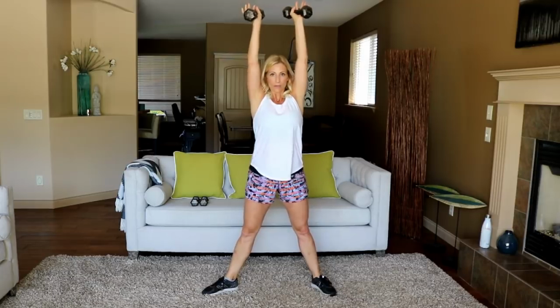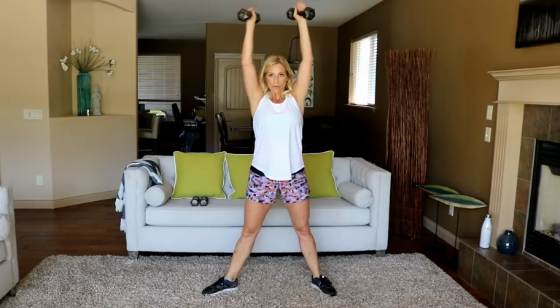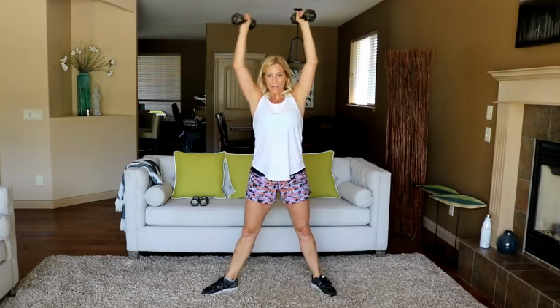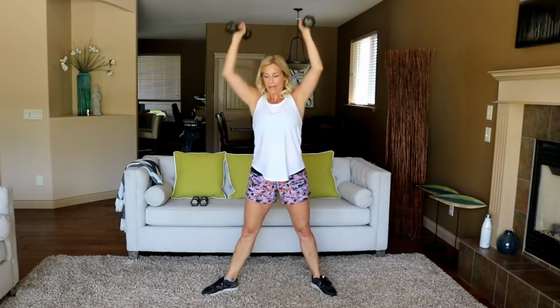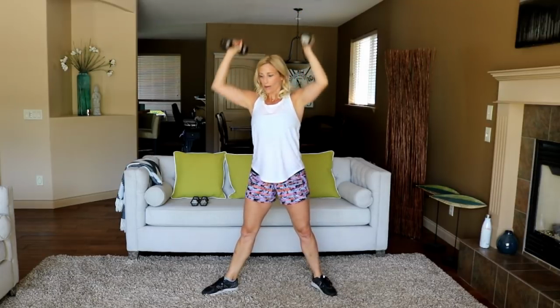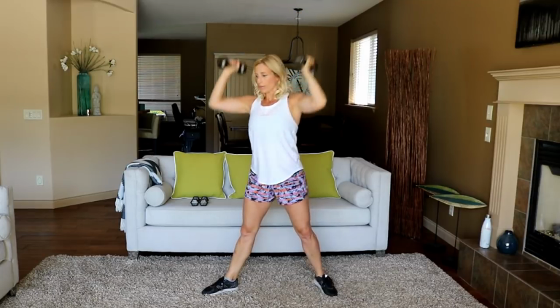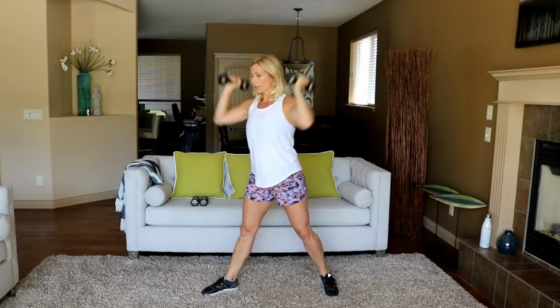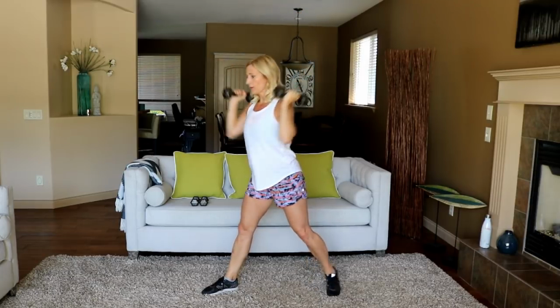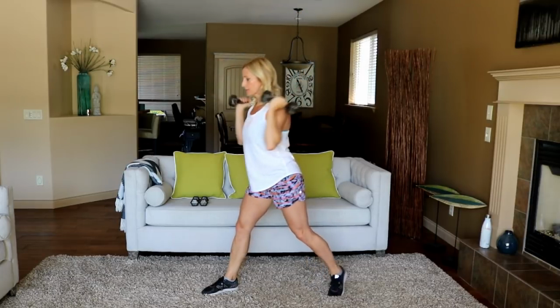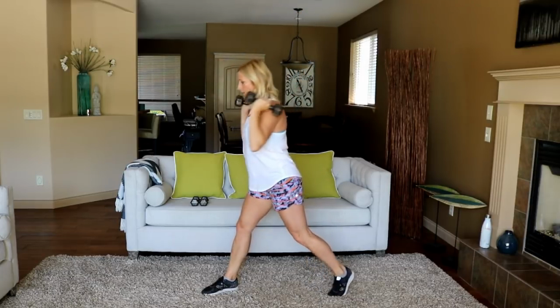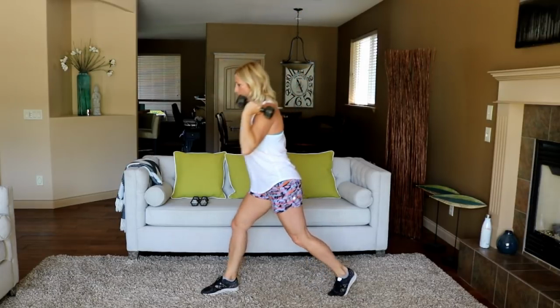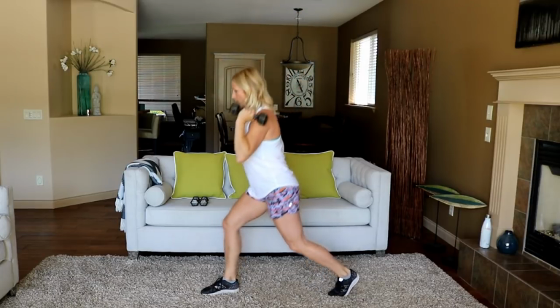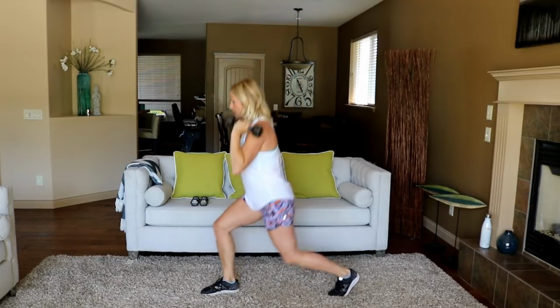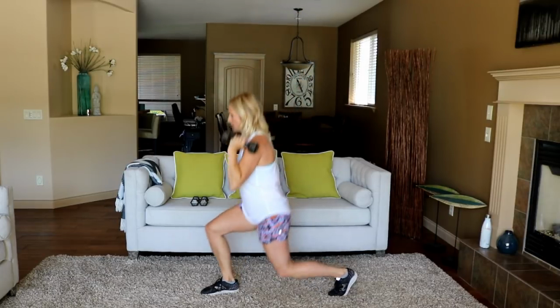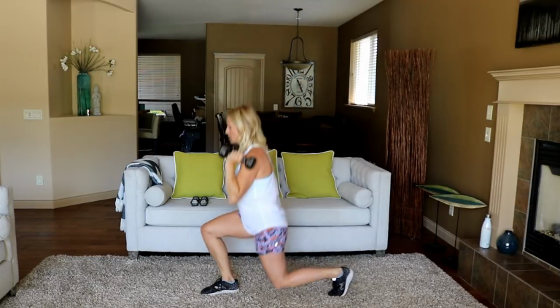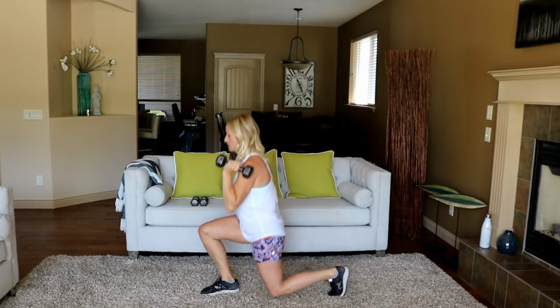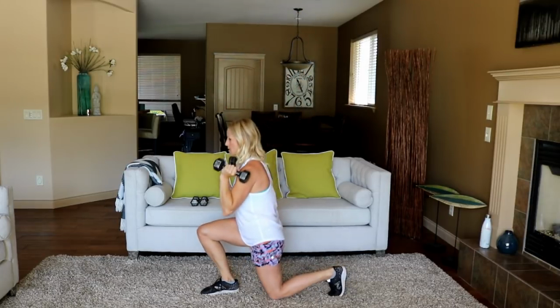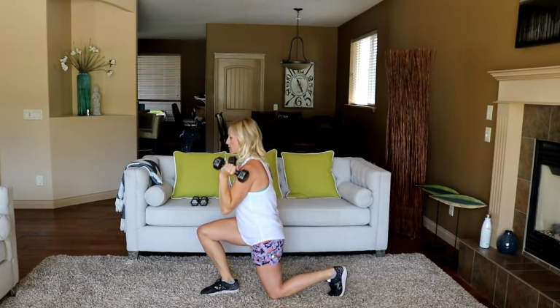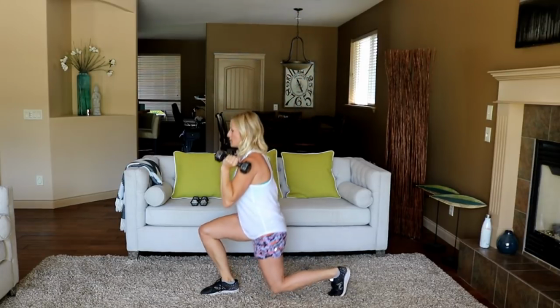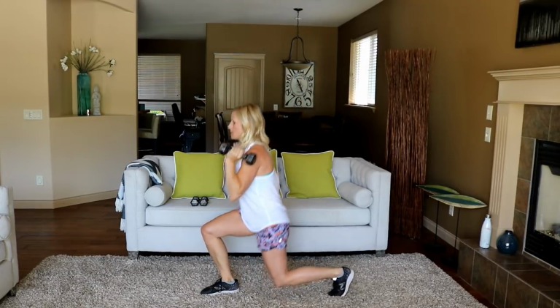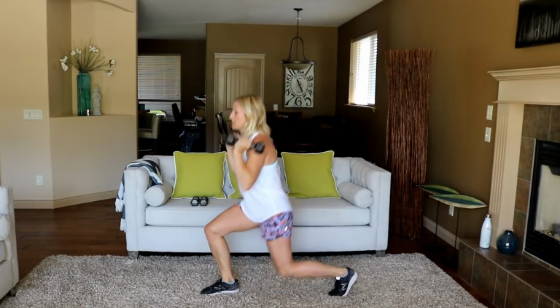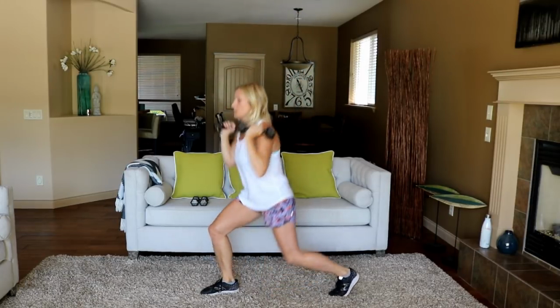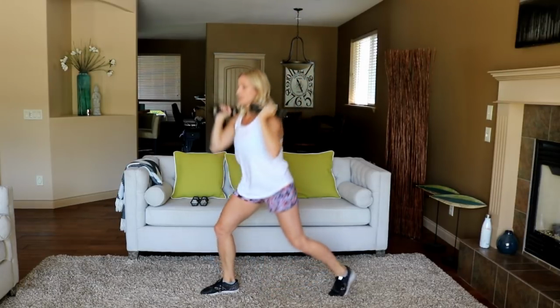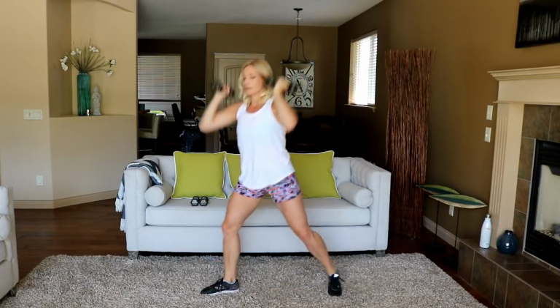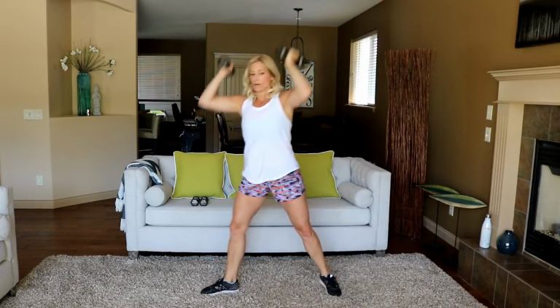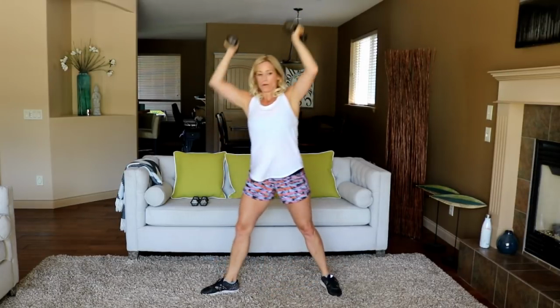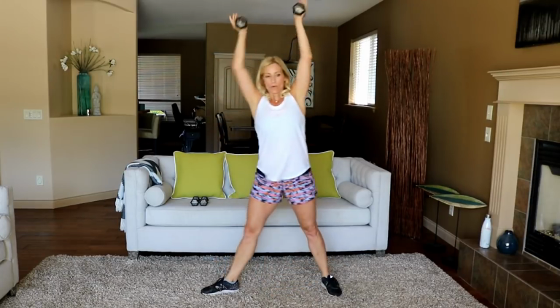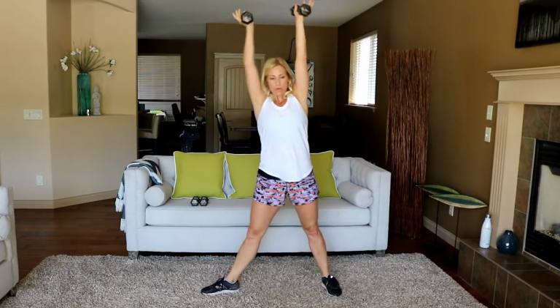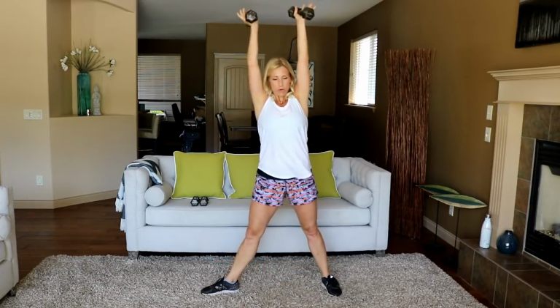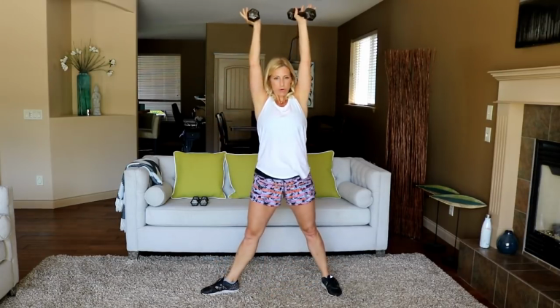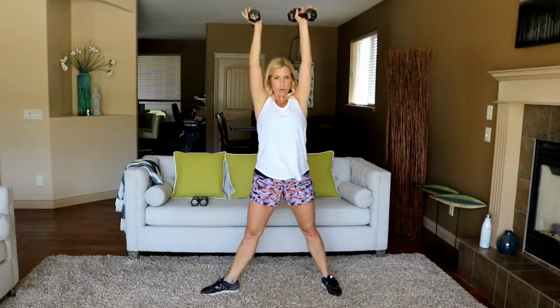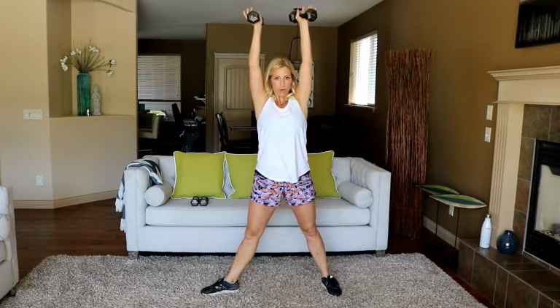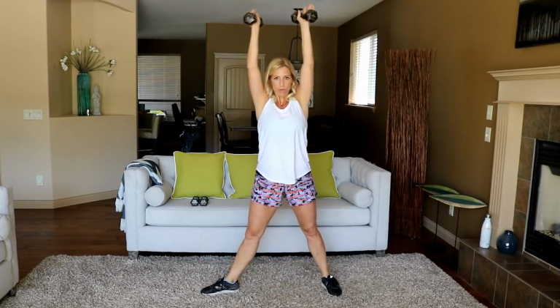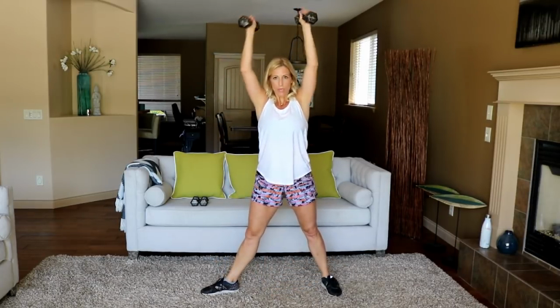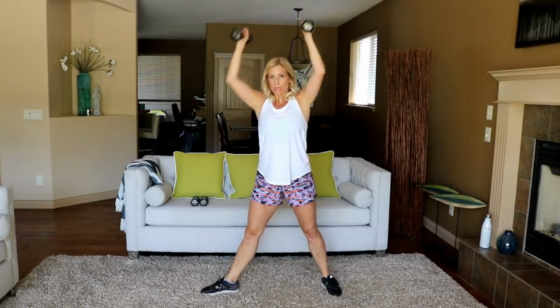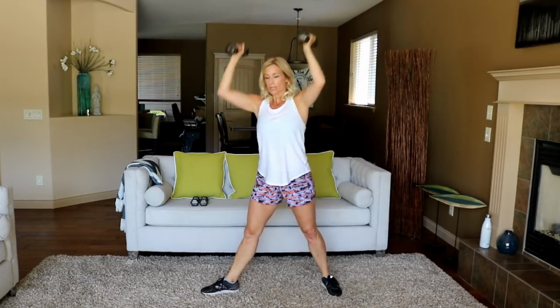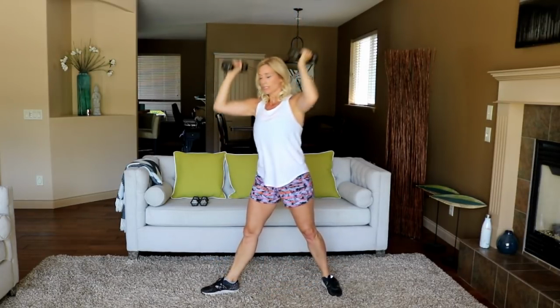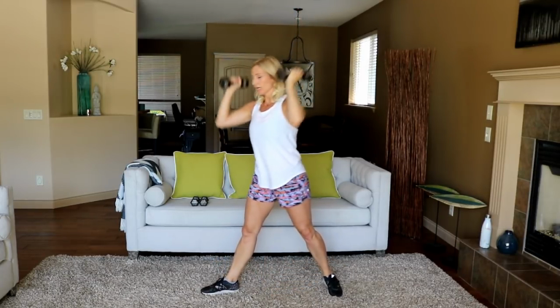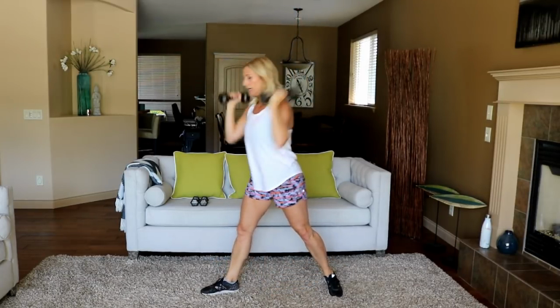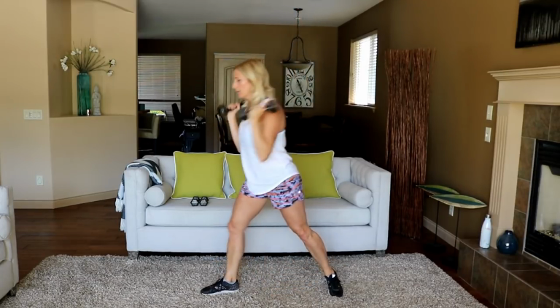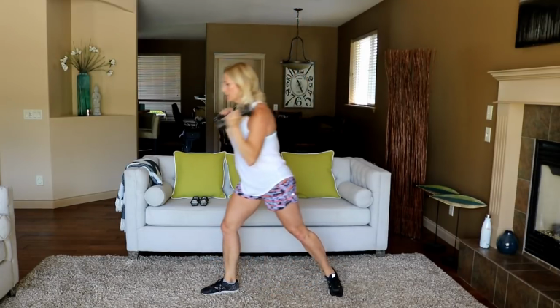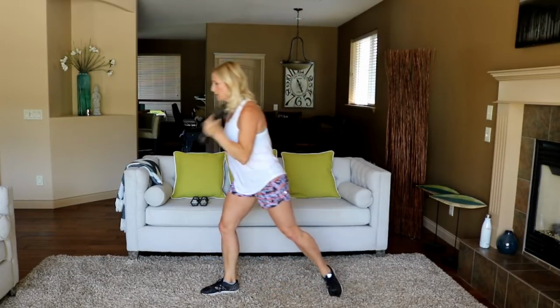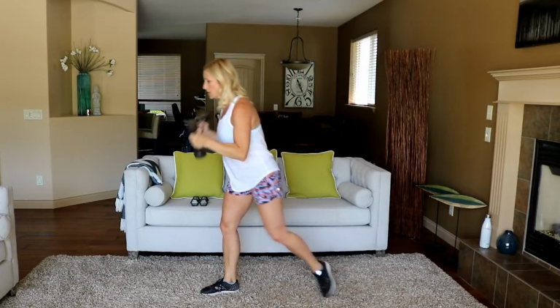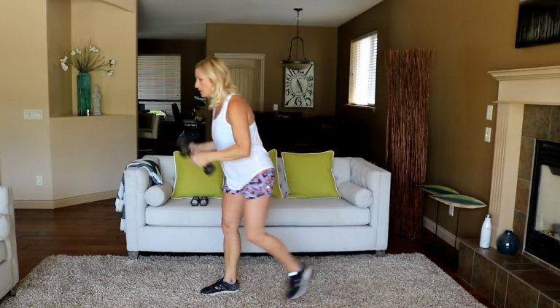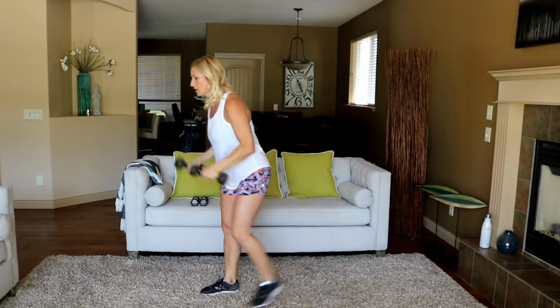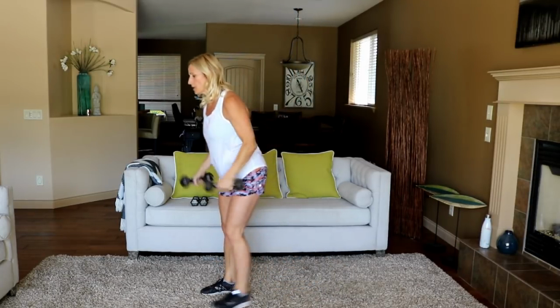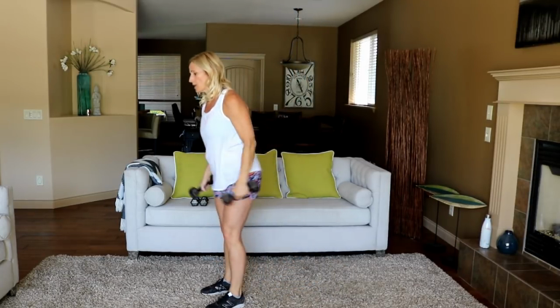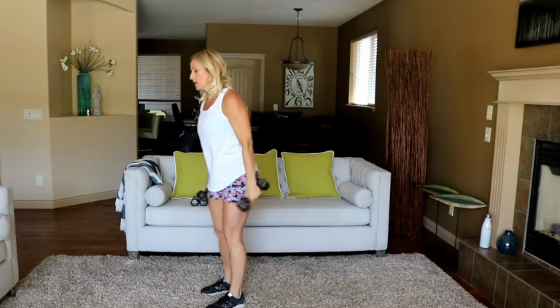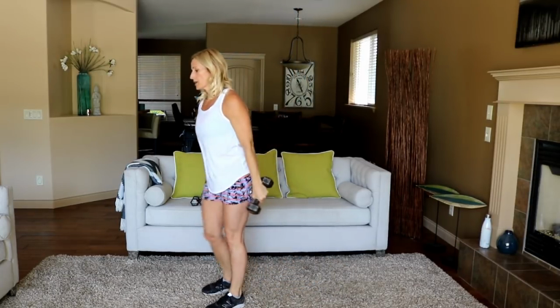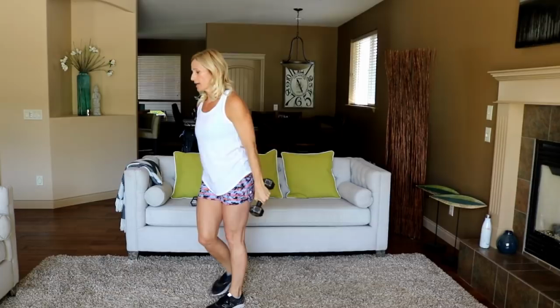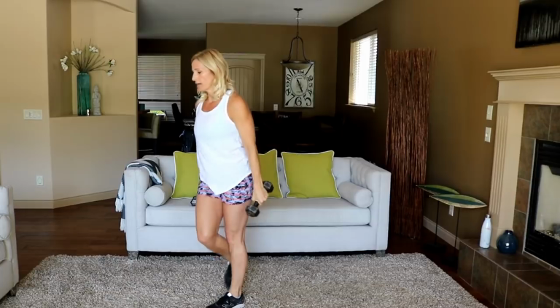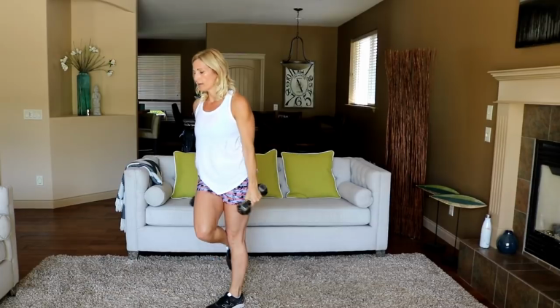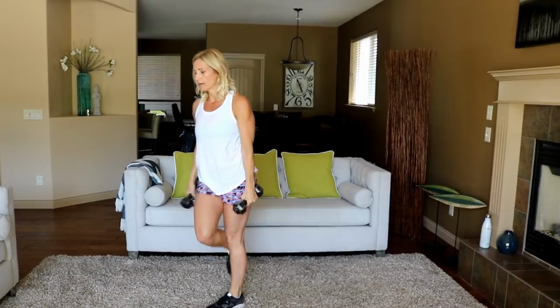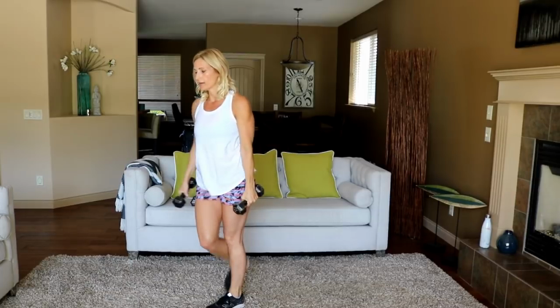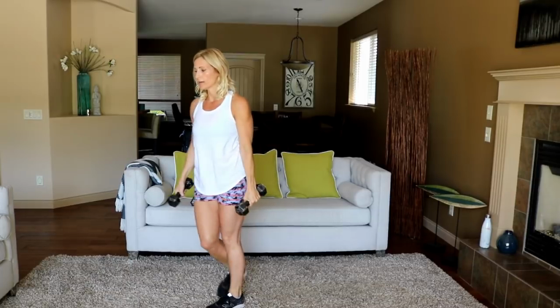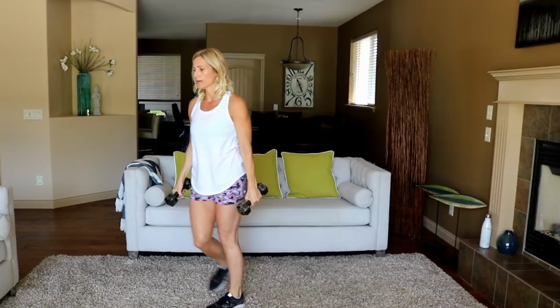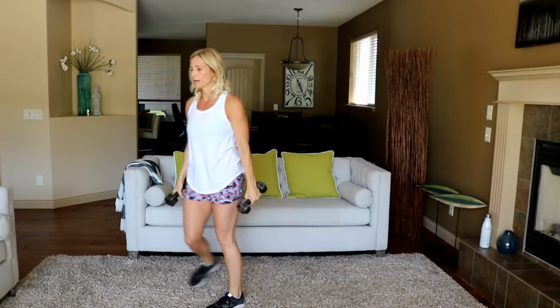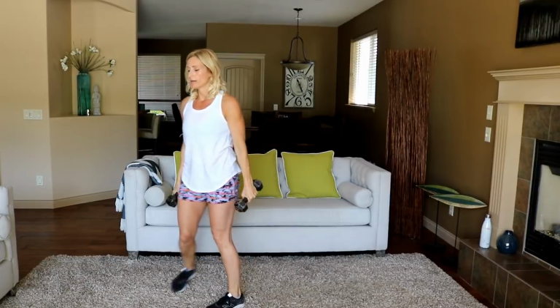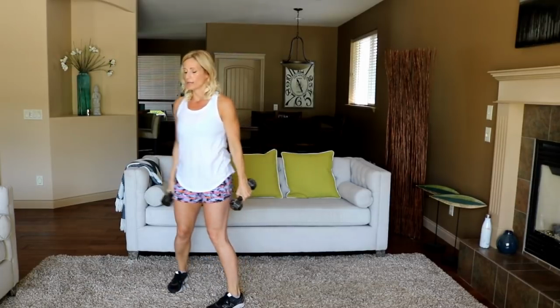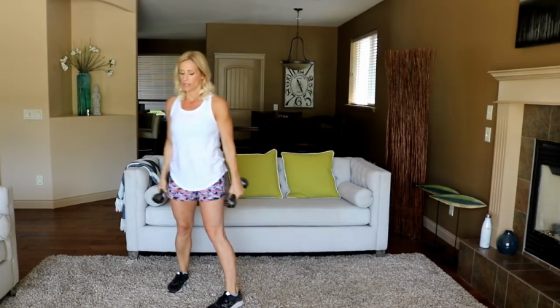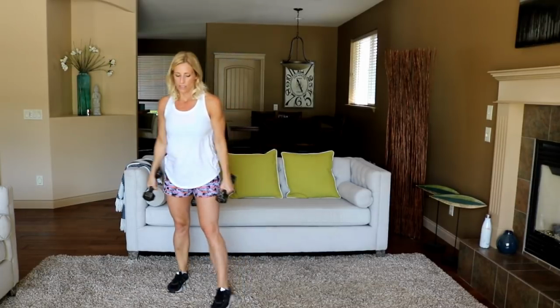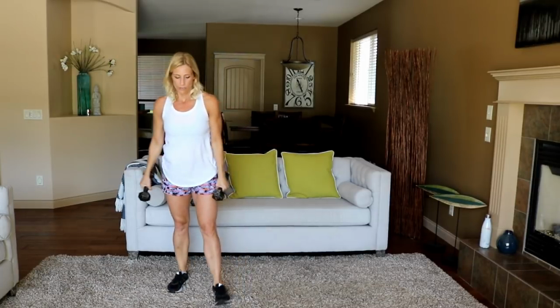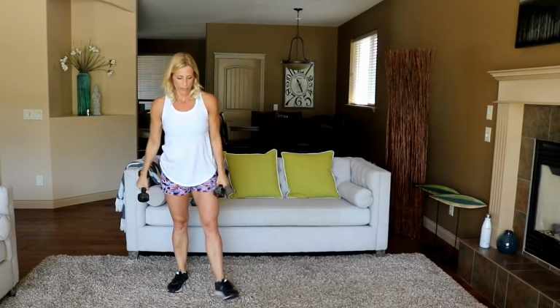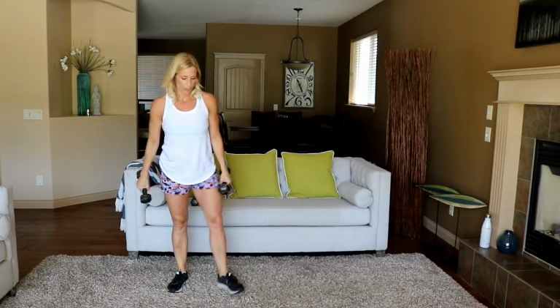Glad I grabbed the eights though. Time — okay, switch legs, ready, start.